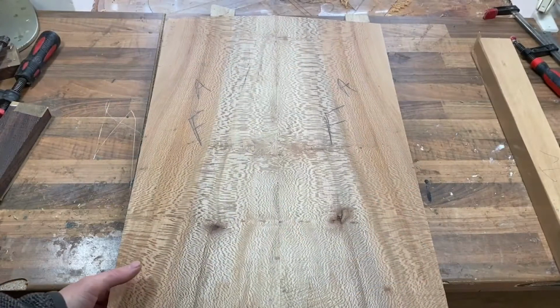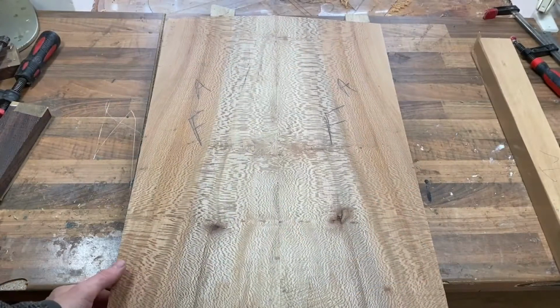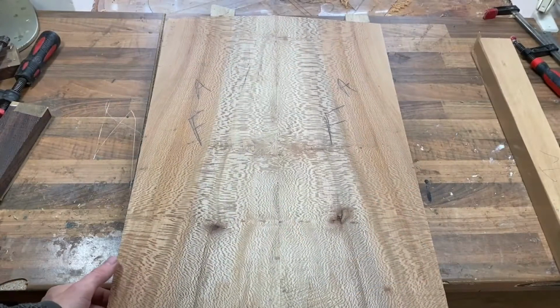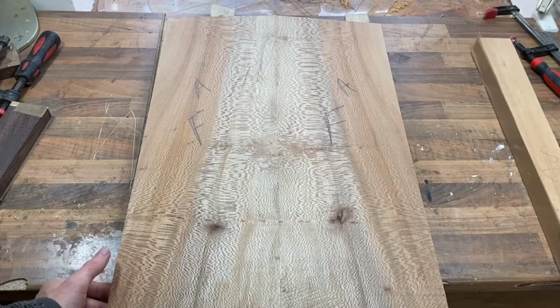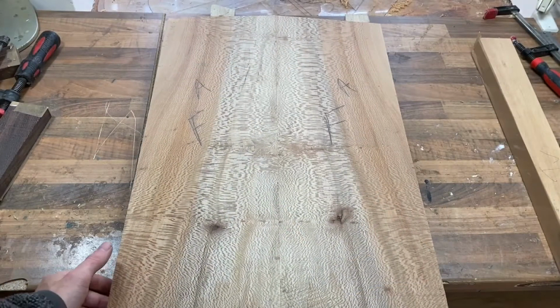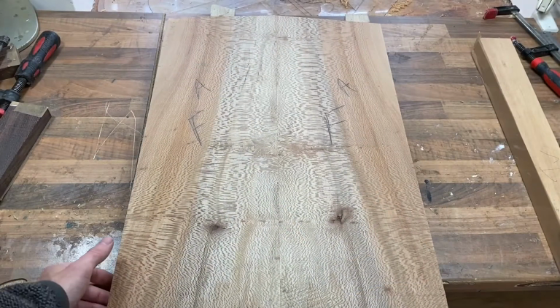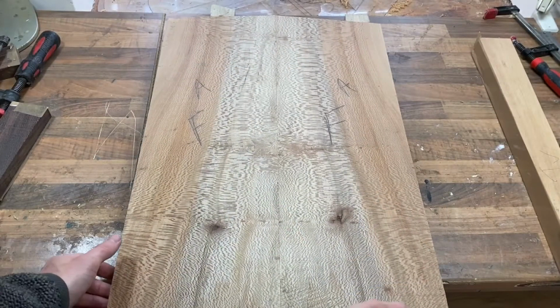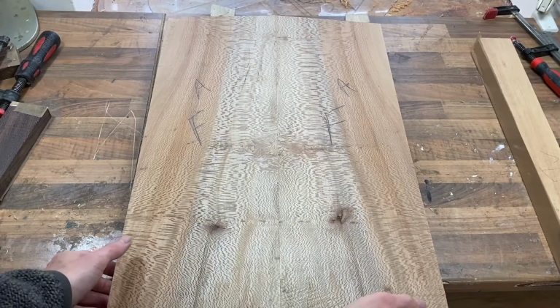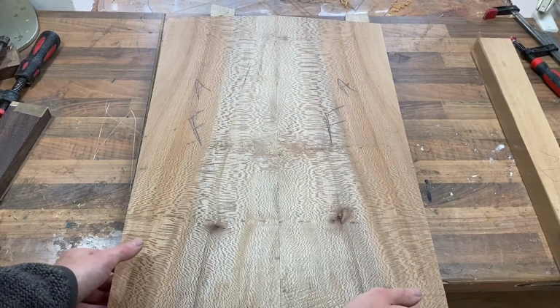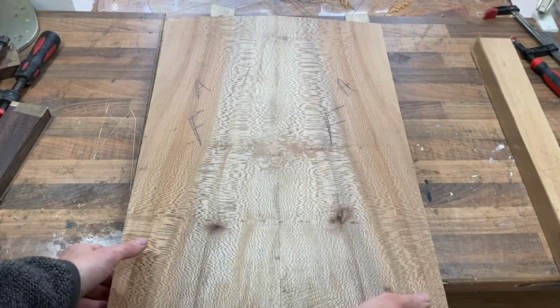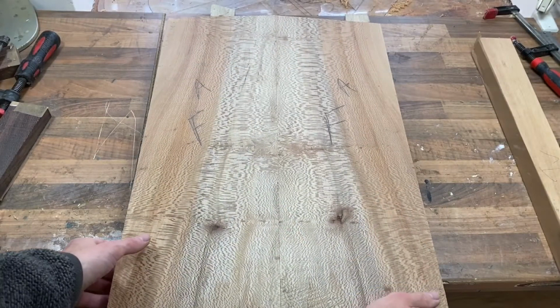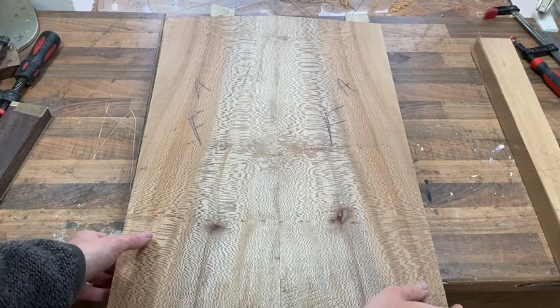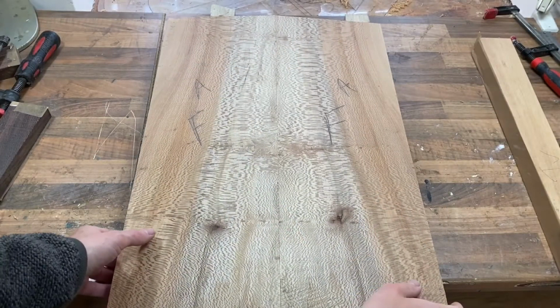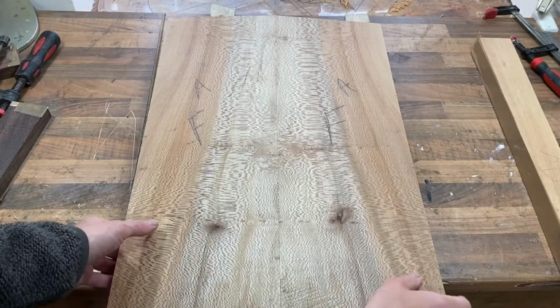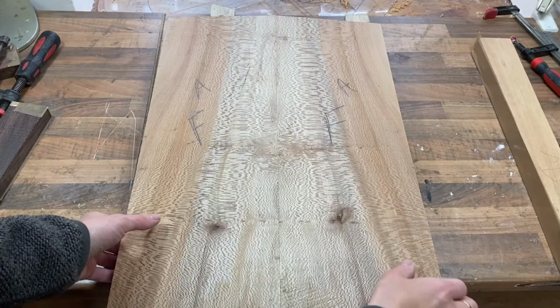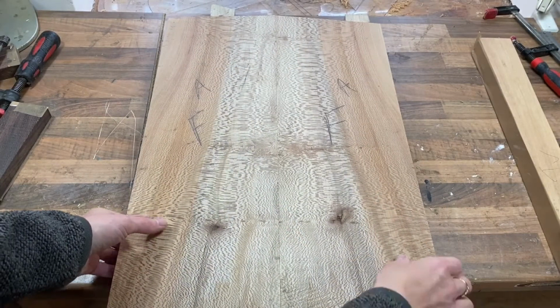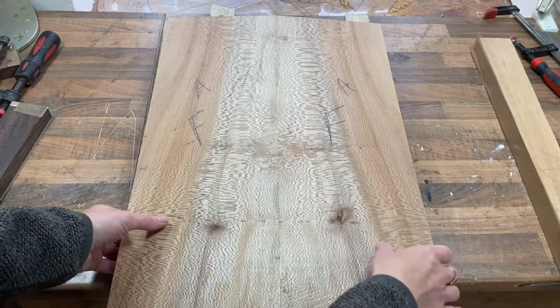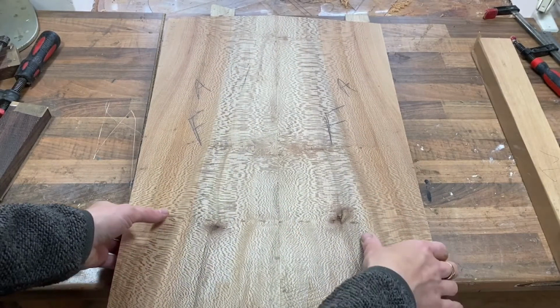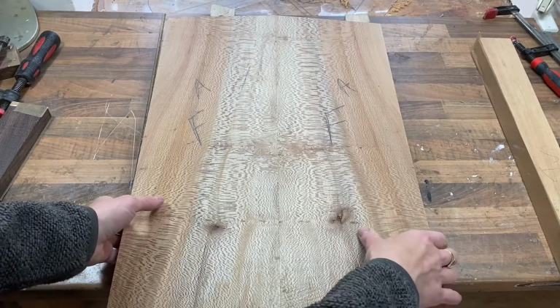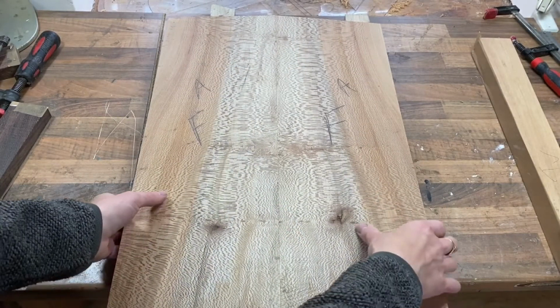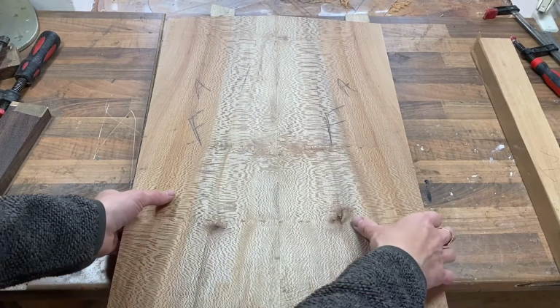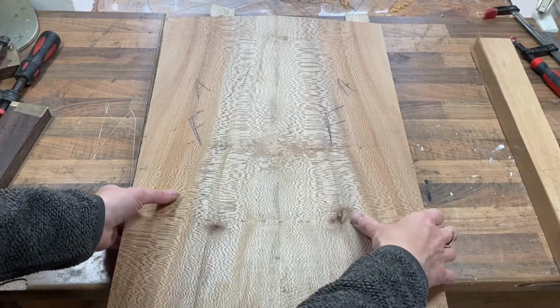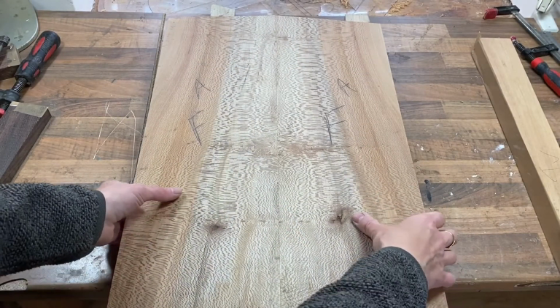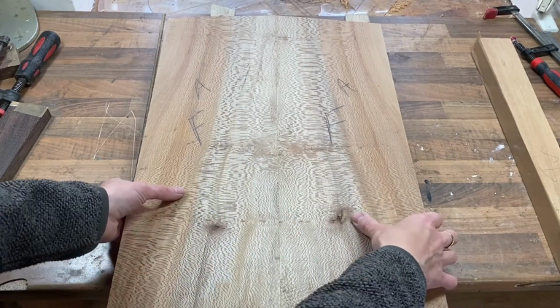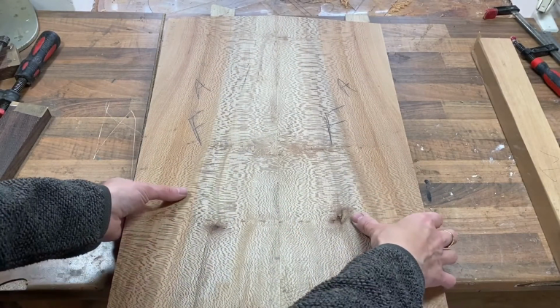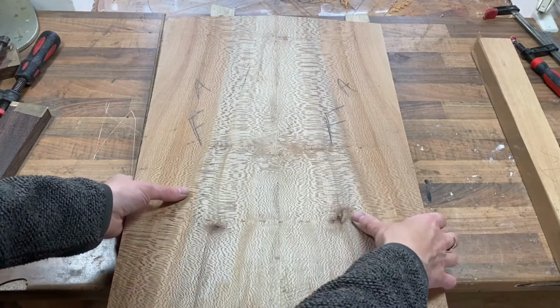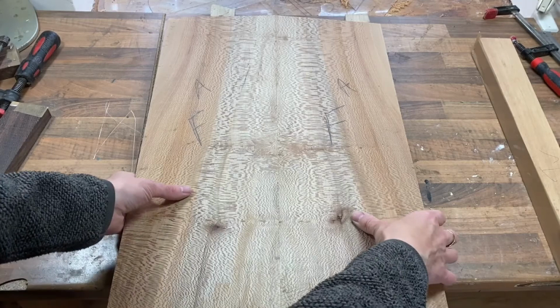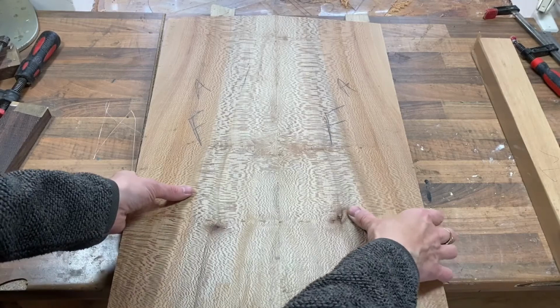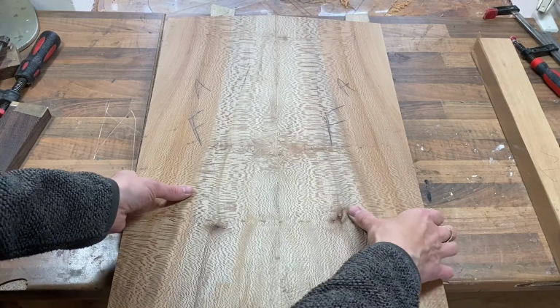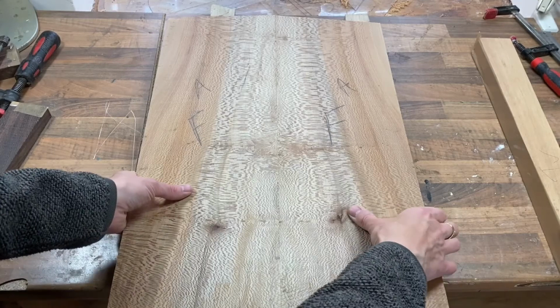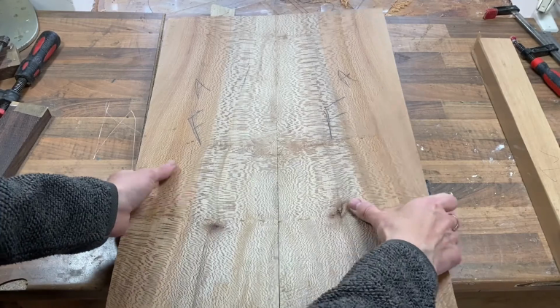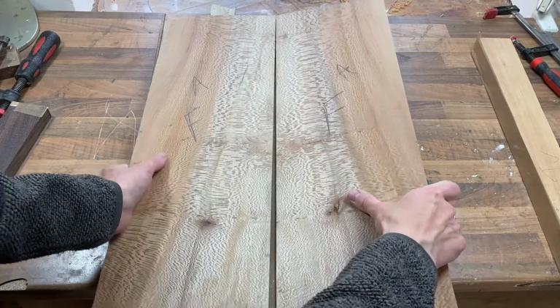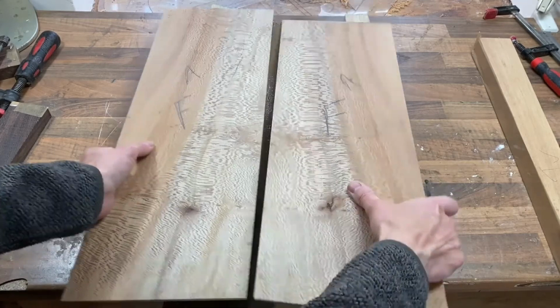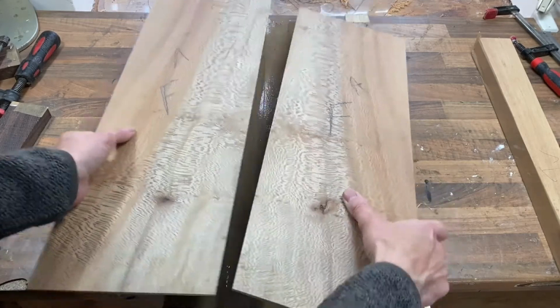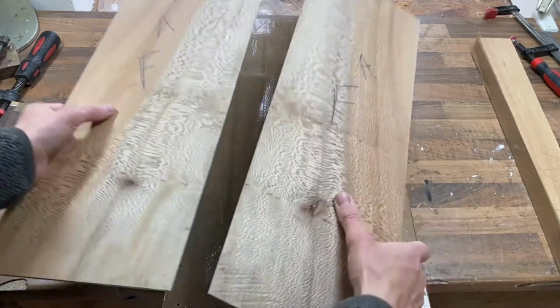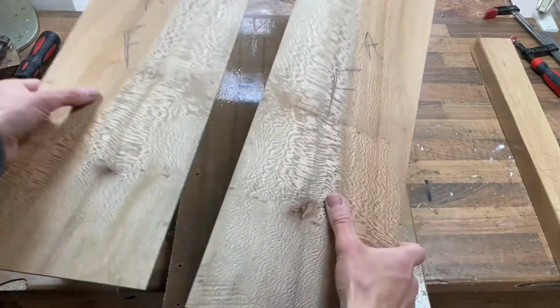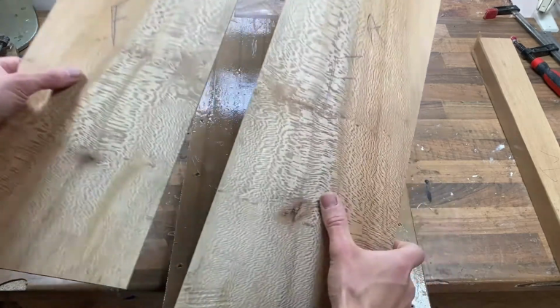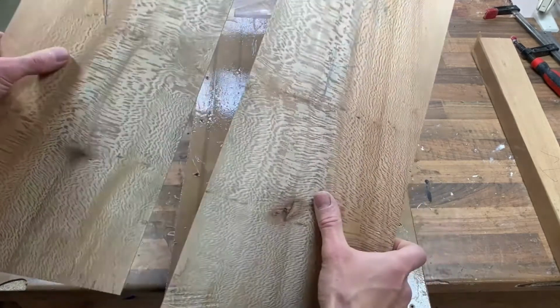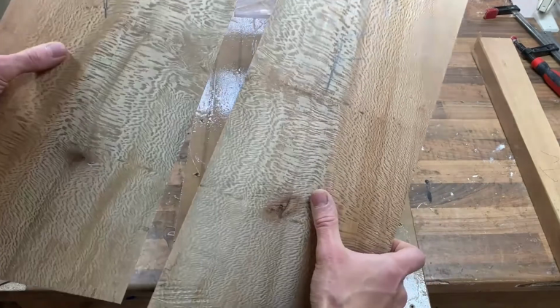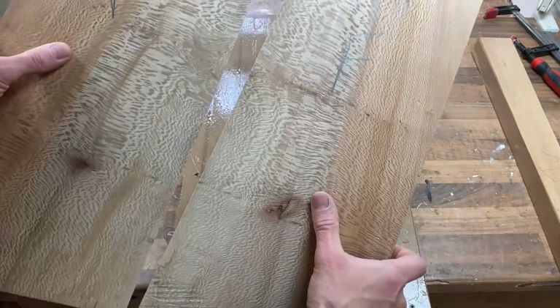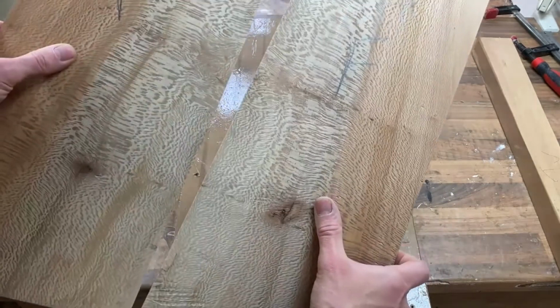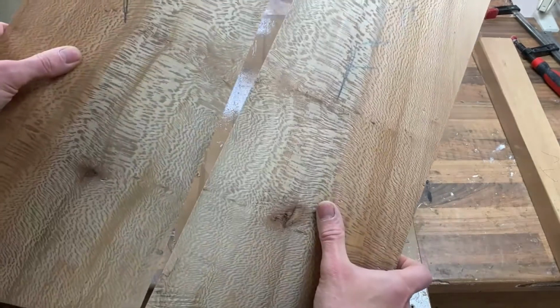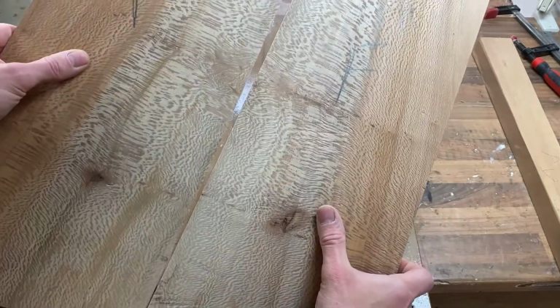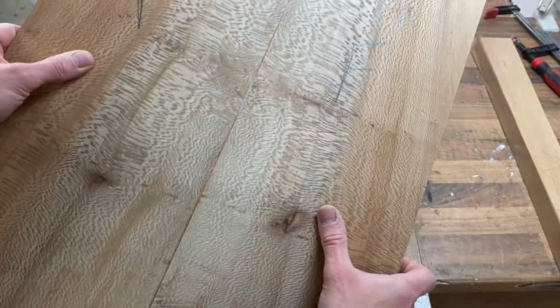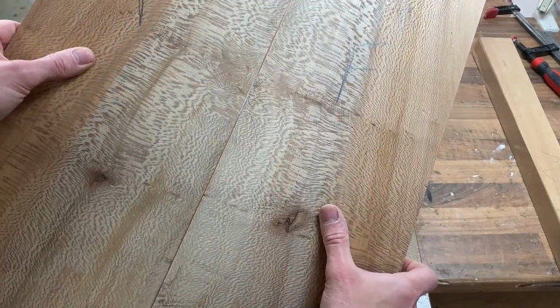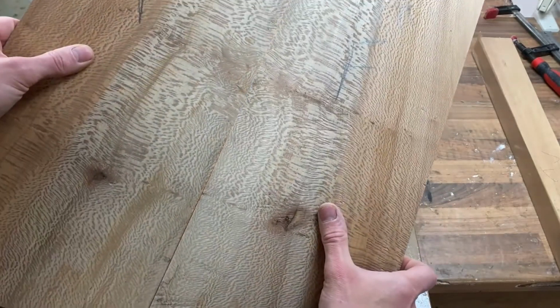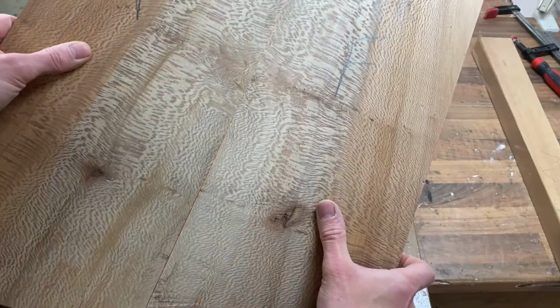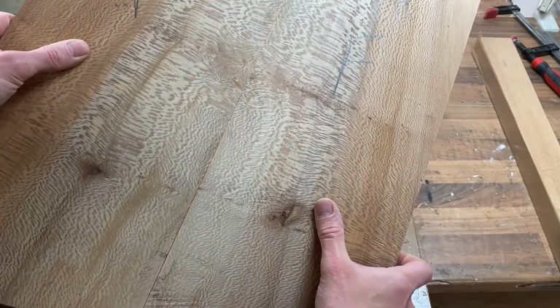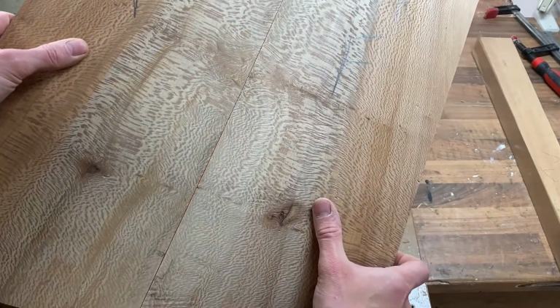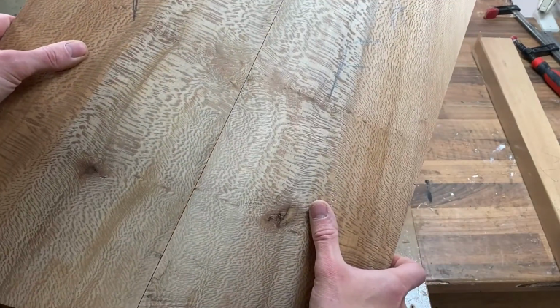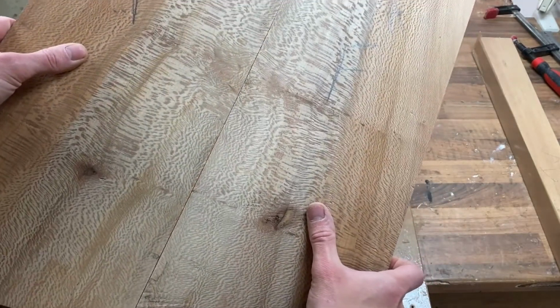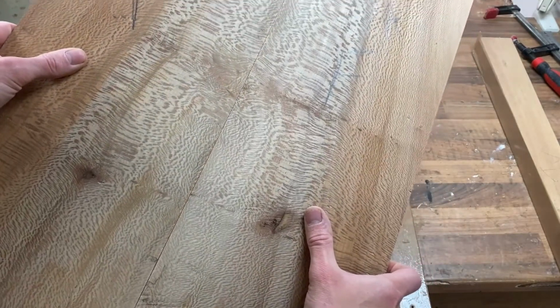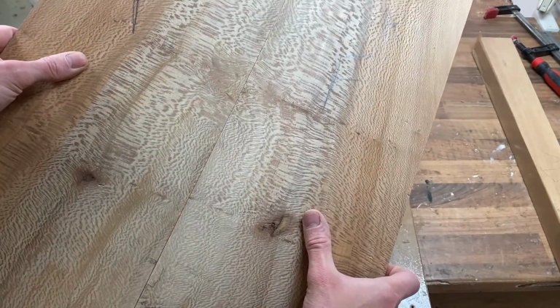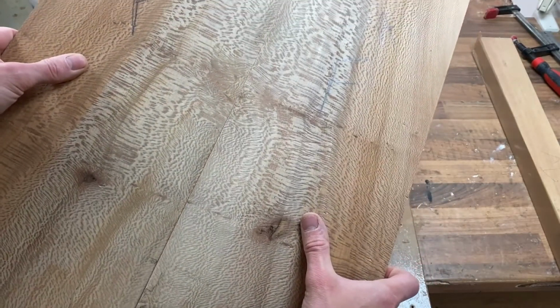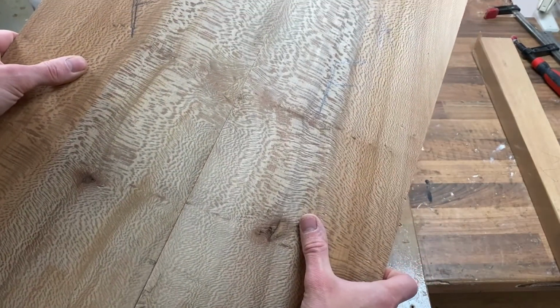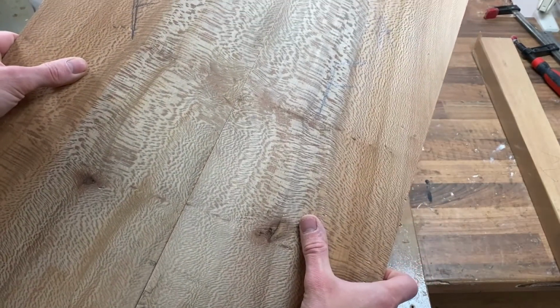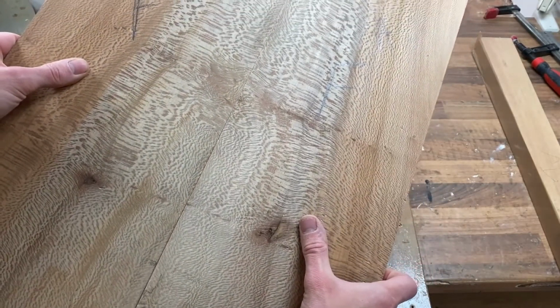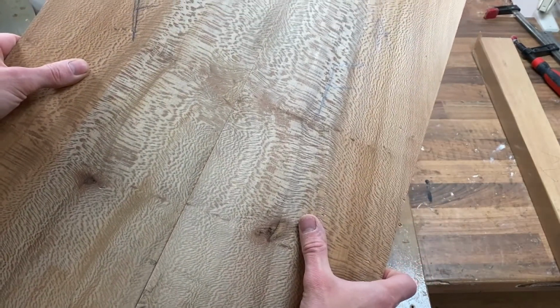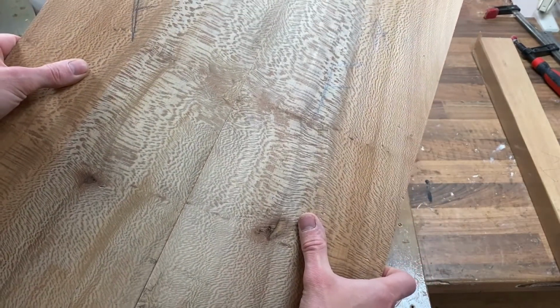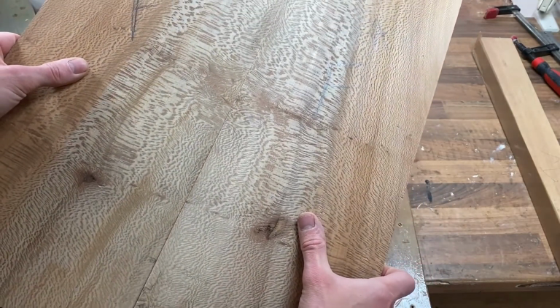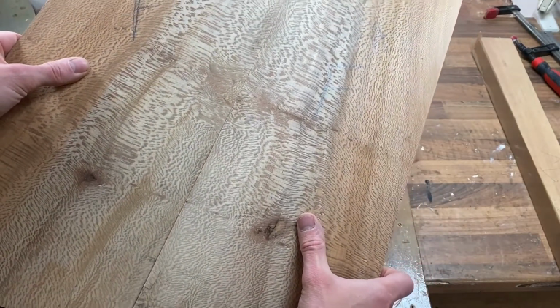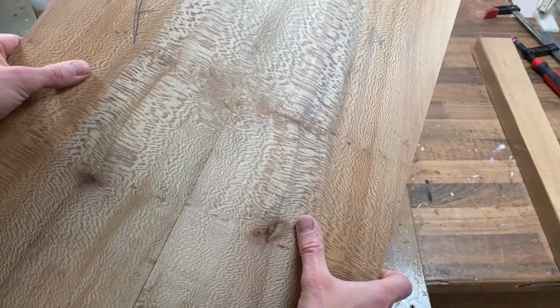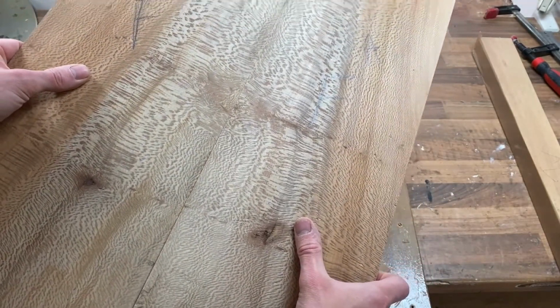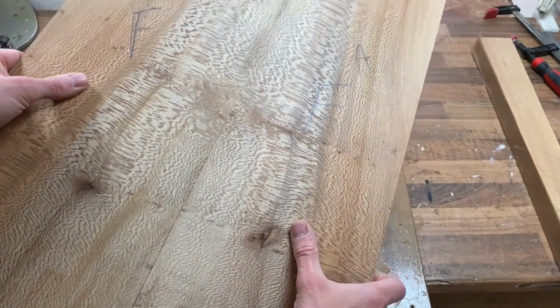So this is the top we'll be joining today. This is London plane. I've already jointed this, so you can see there's no daylight coming through. It's a nice tight joint all the way along.